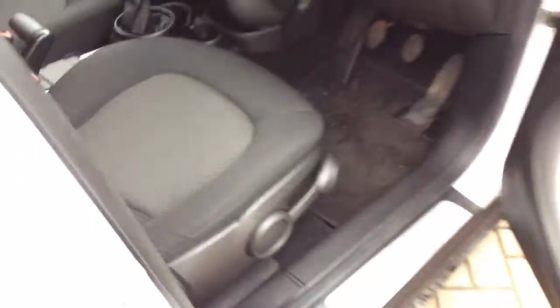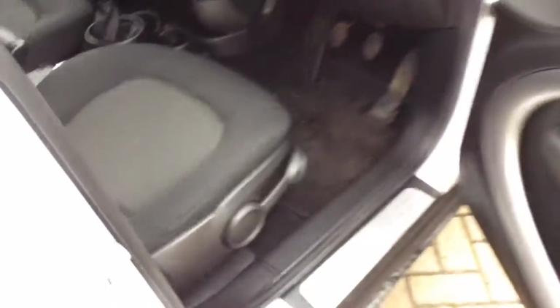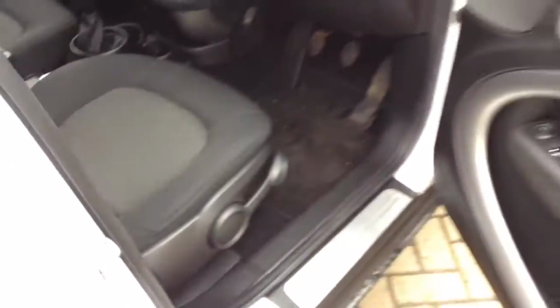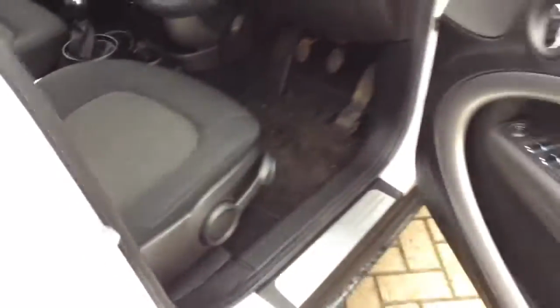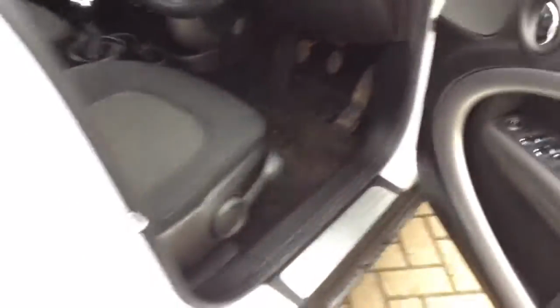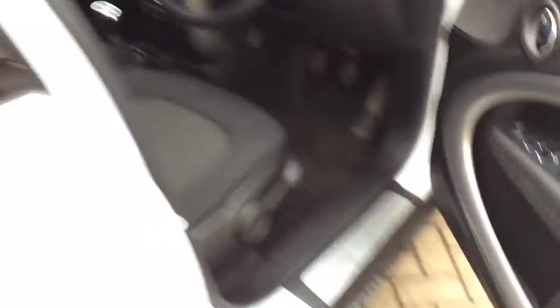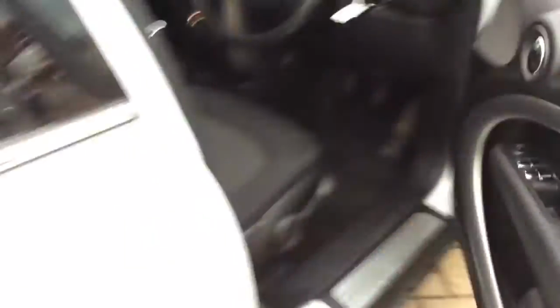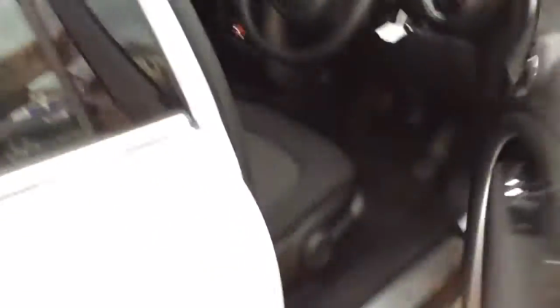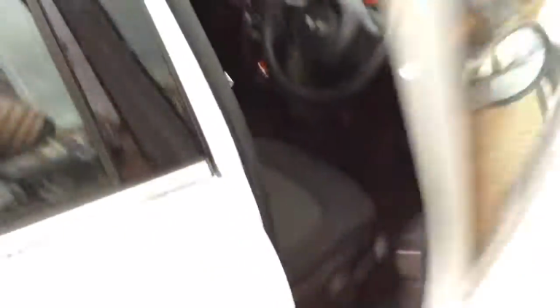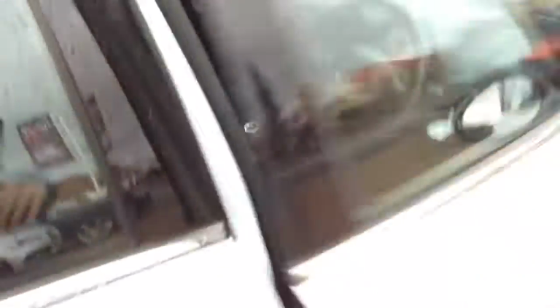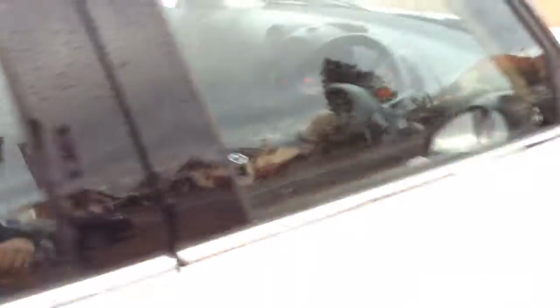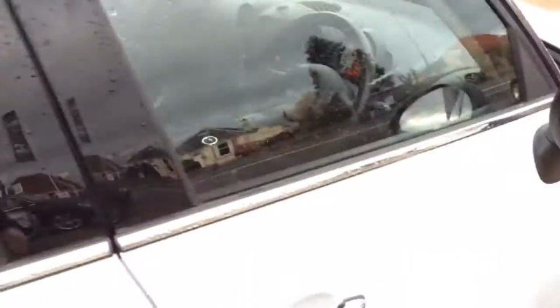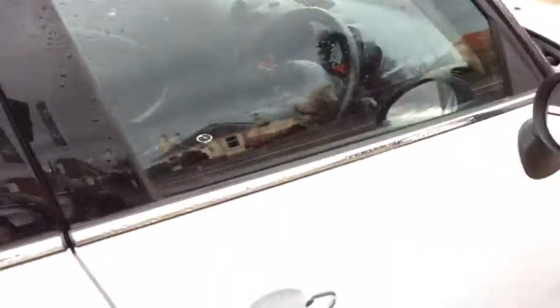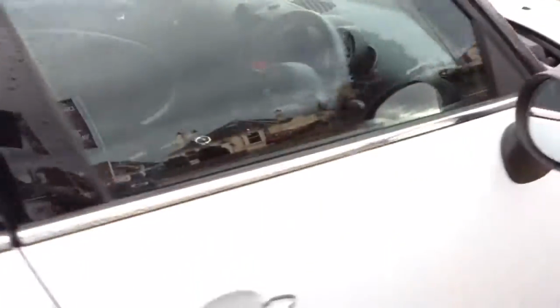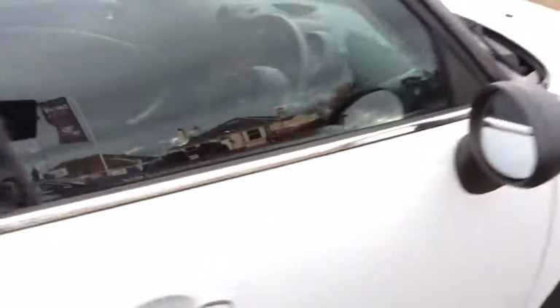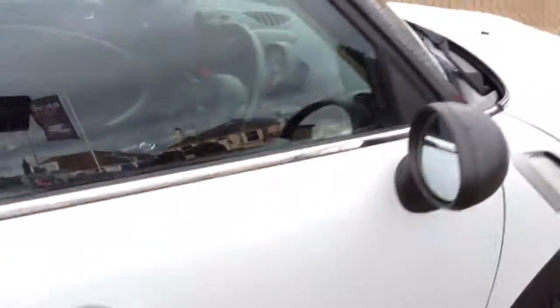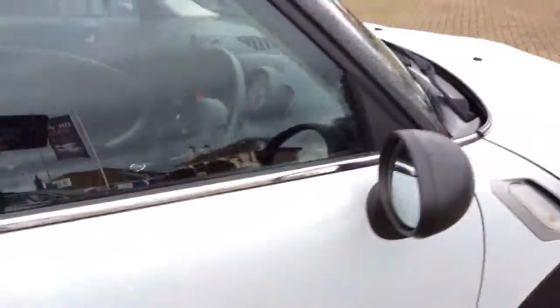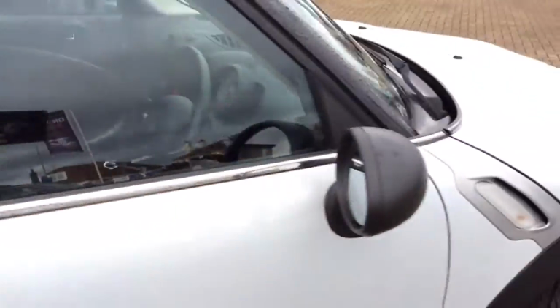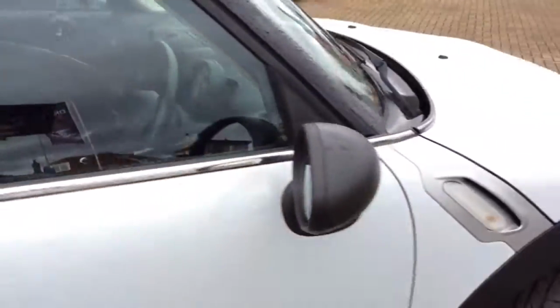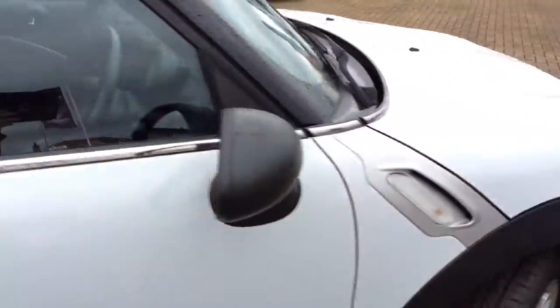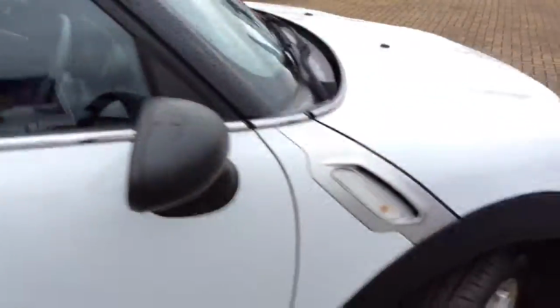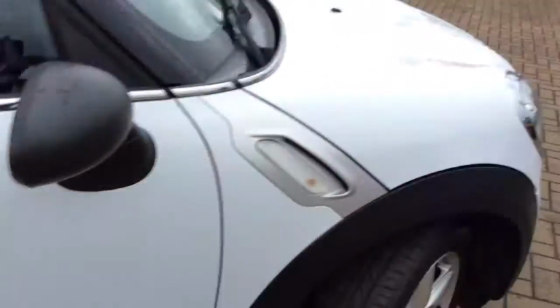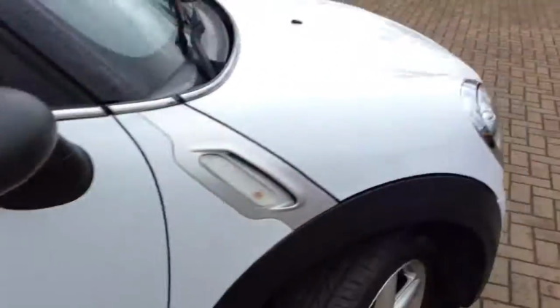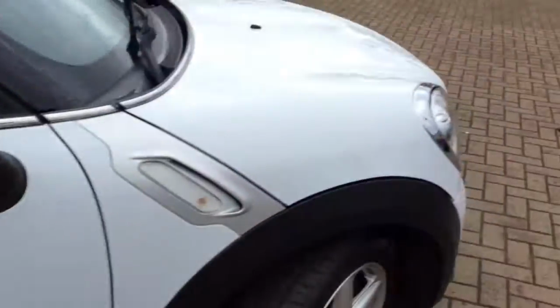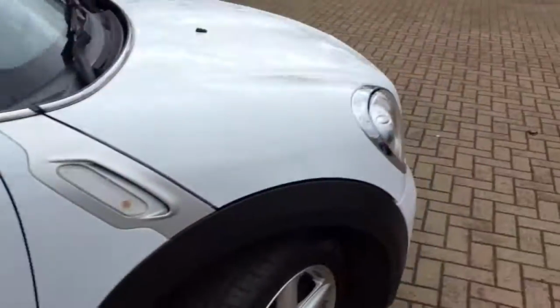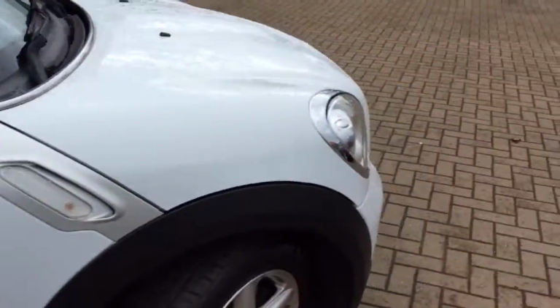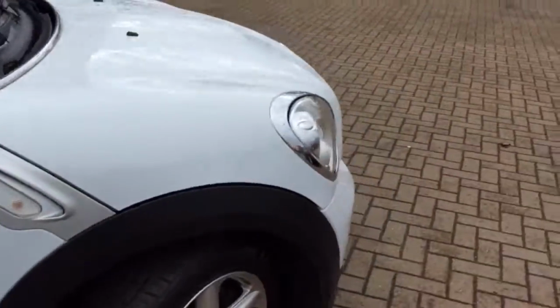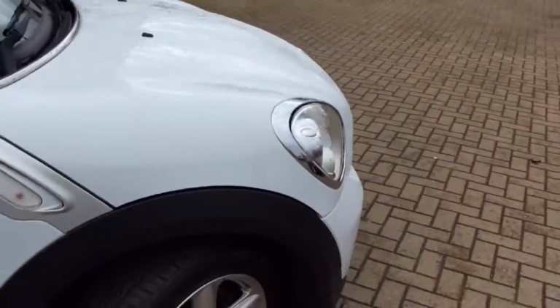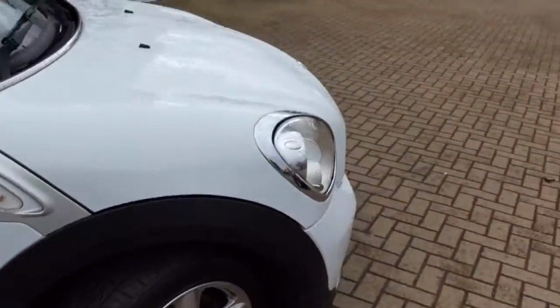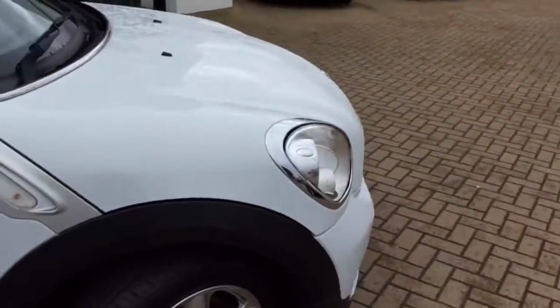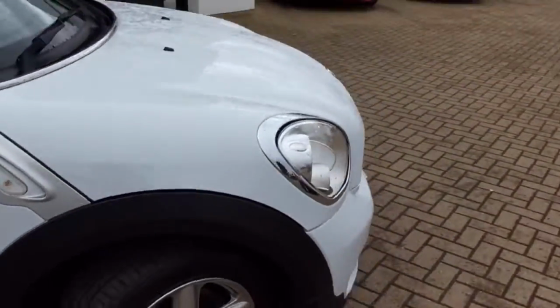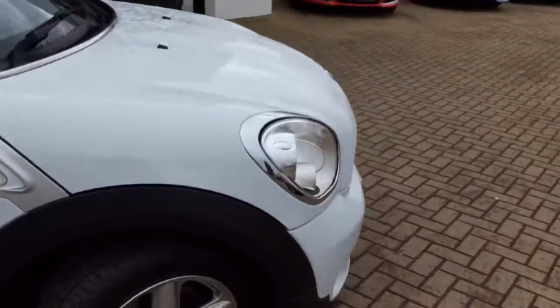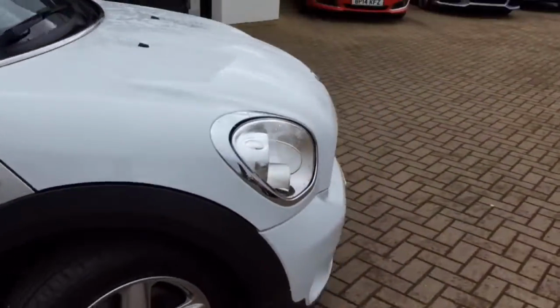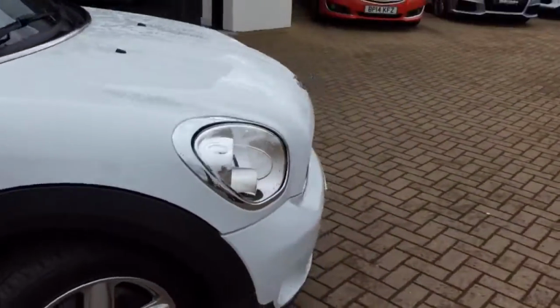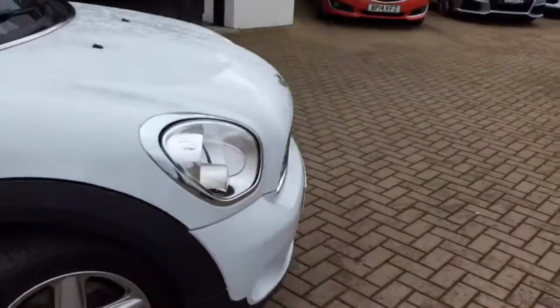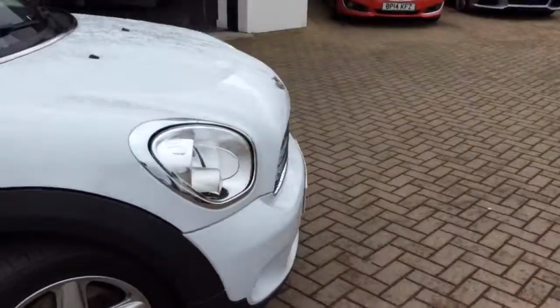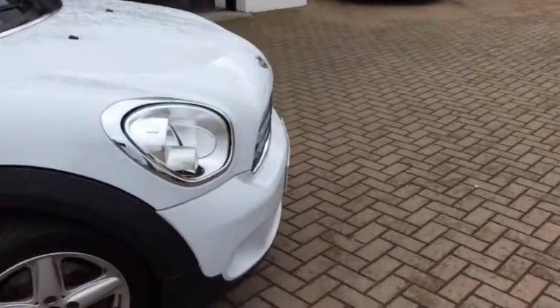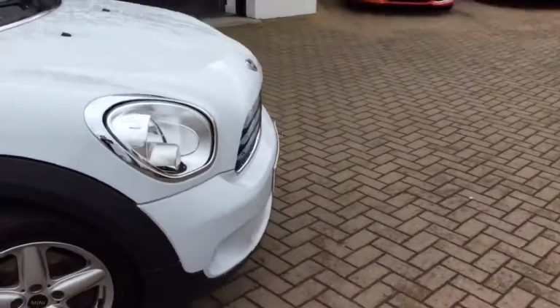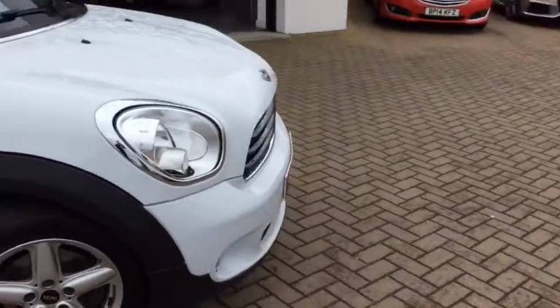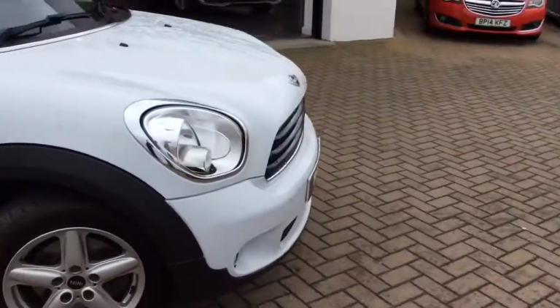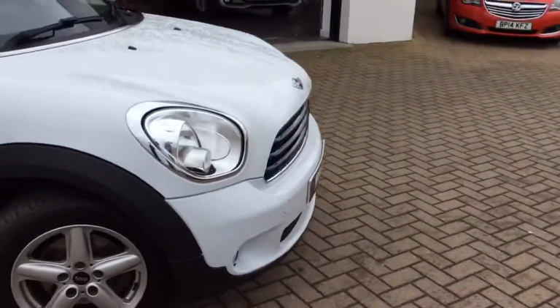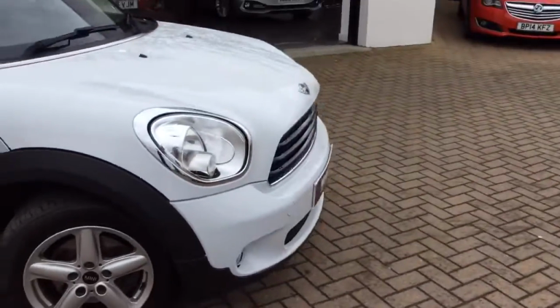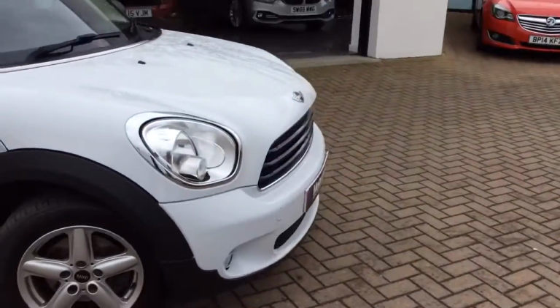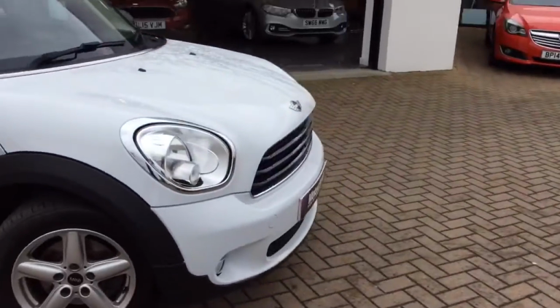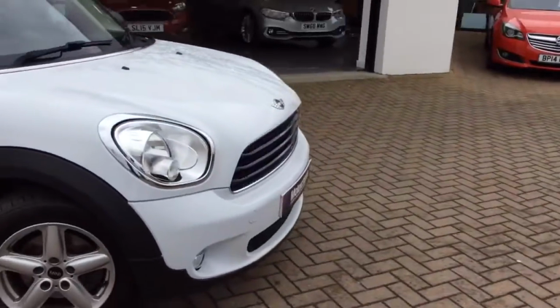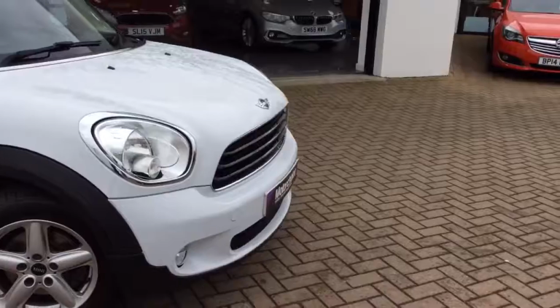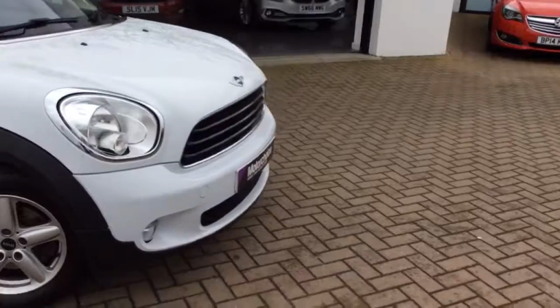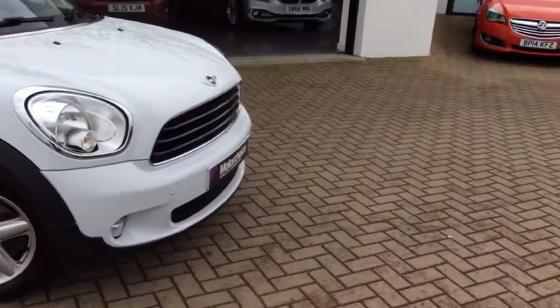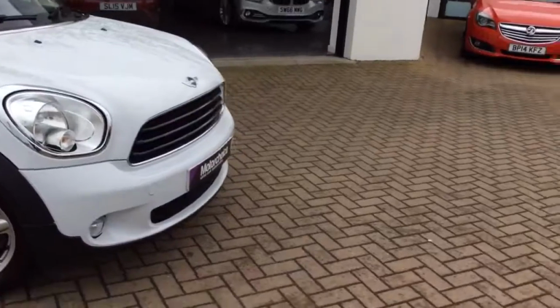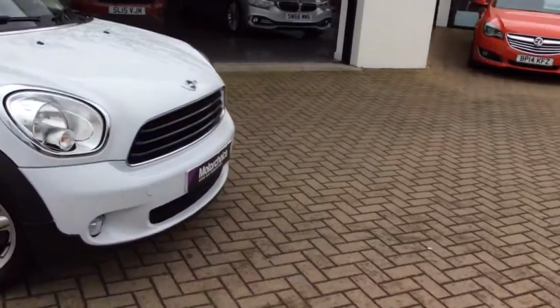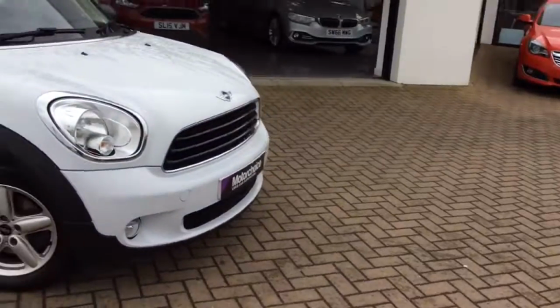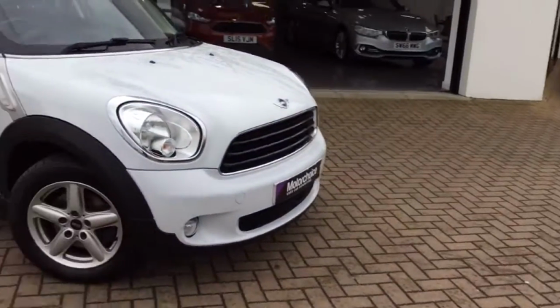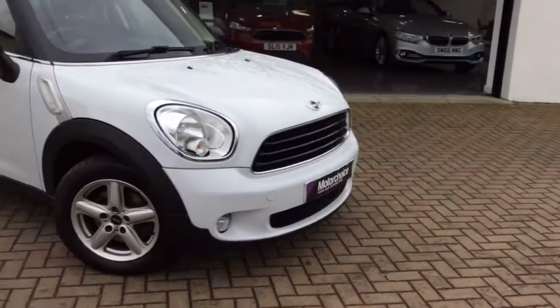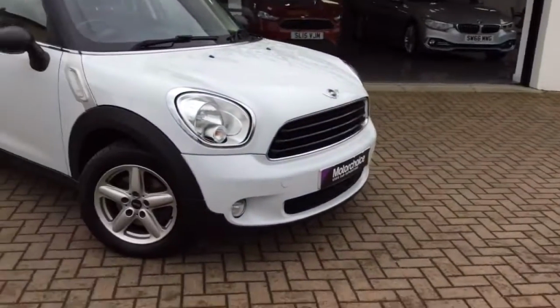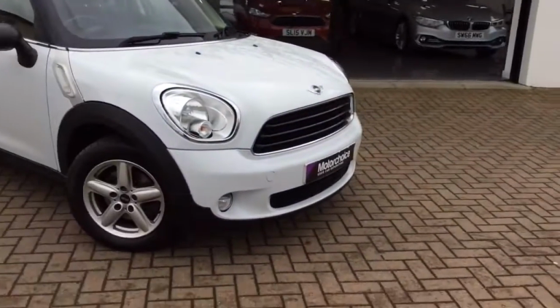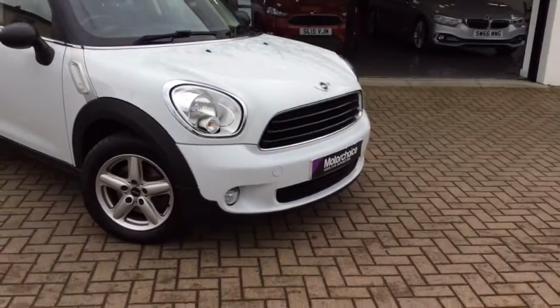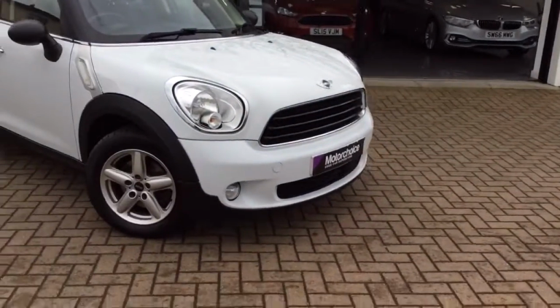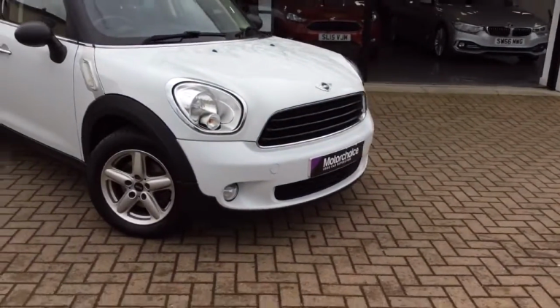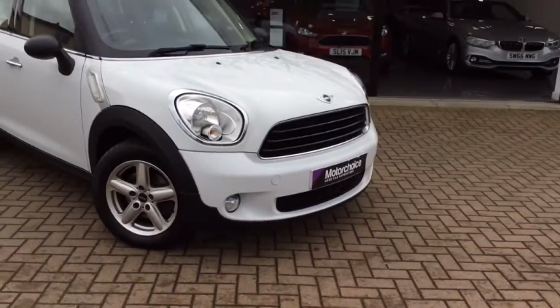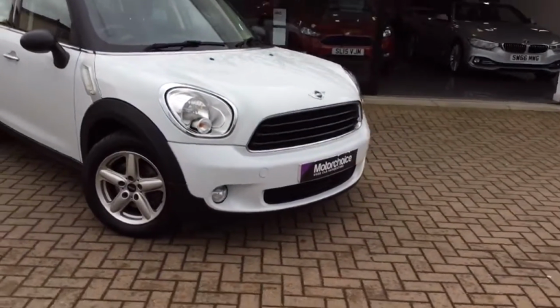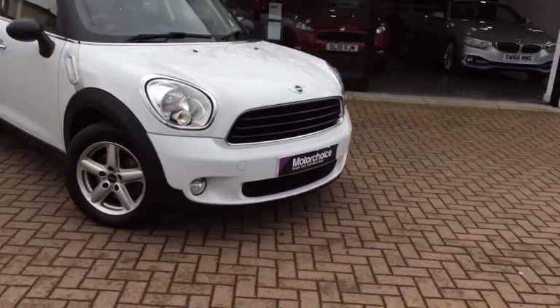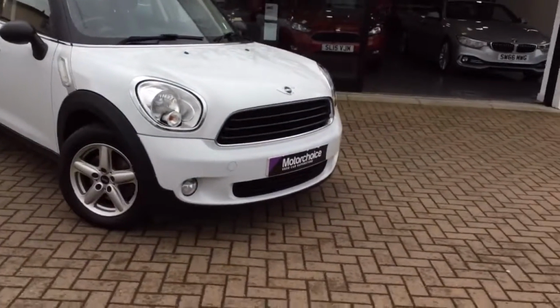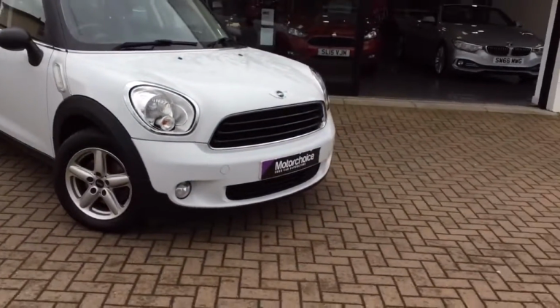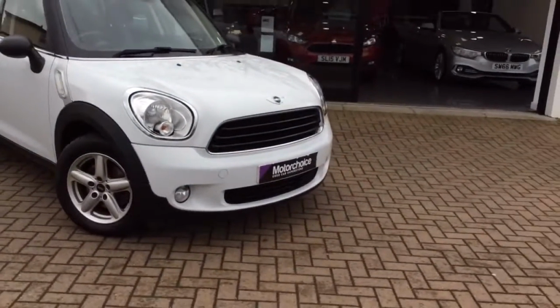Once sold, this car will come with a fresh 12-month warranty, alongside a full service and a multi-point inspection from our workshop.